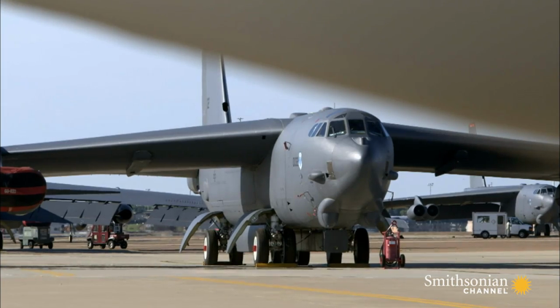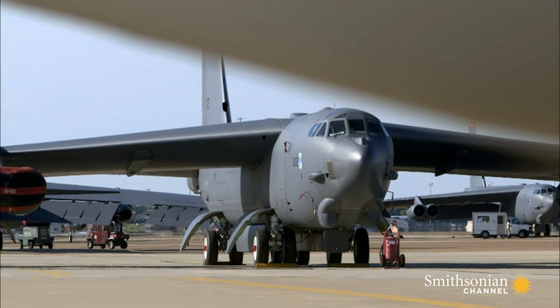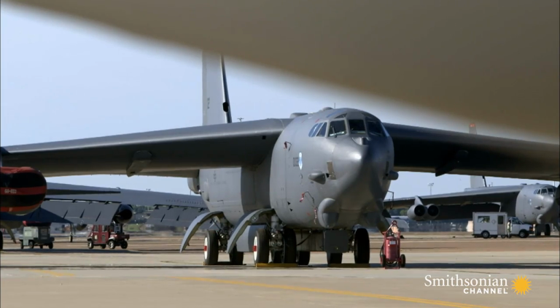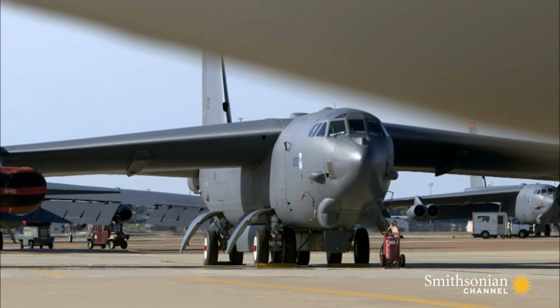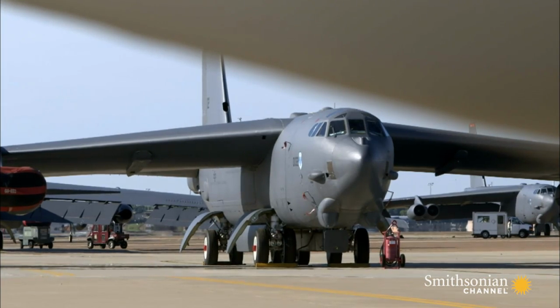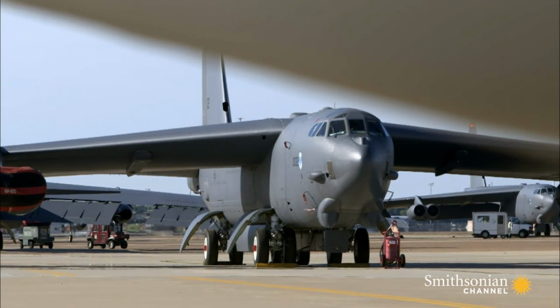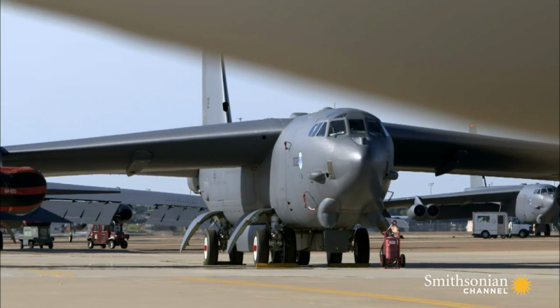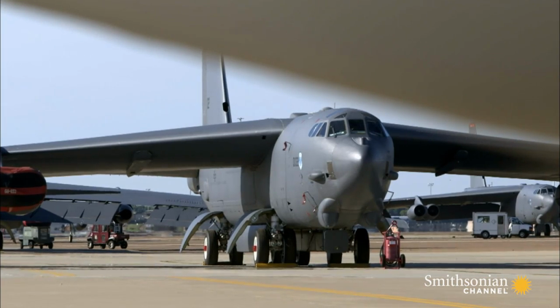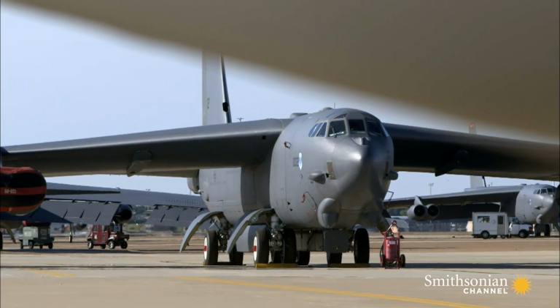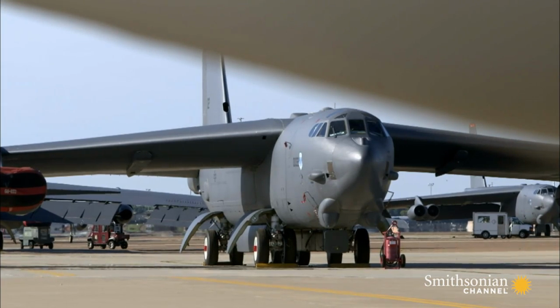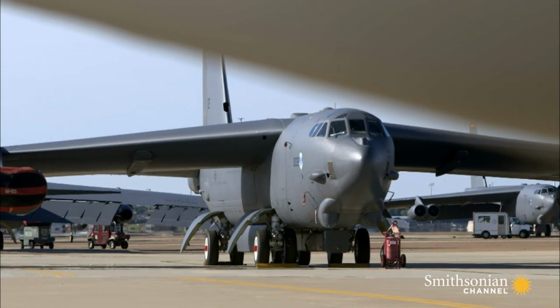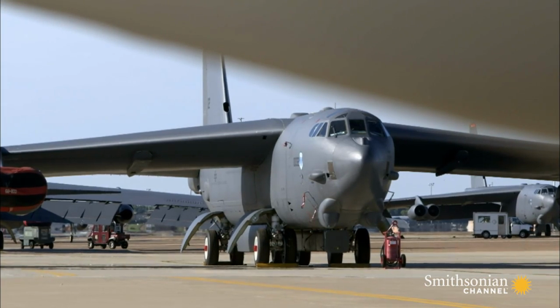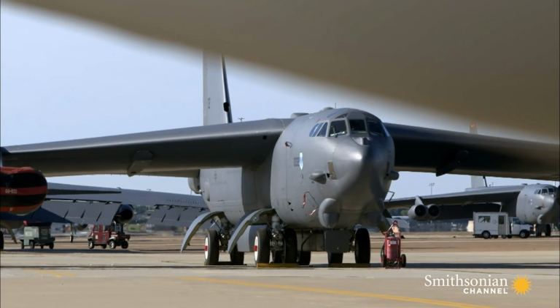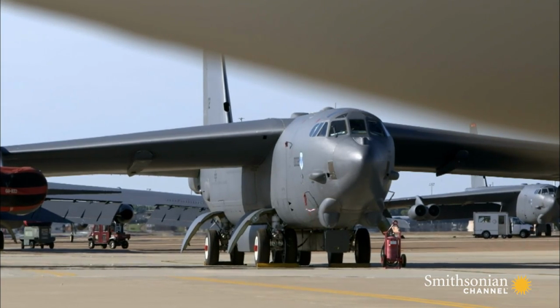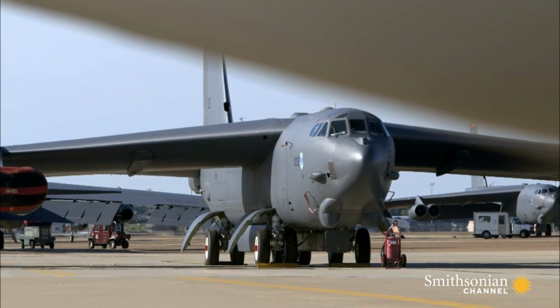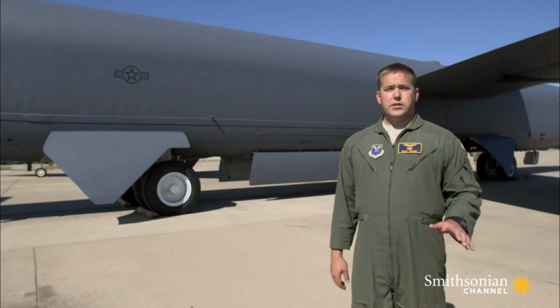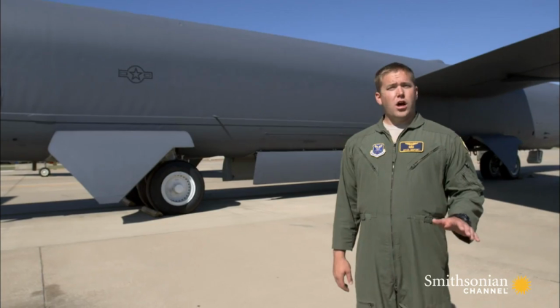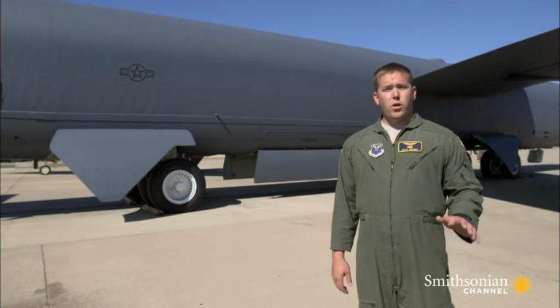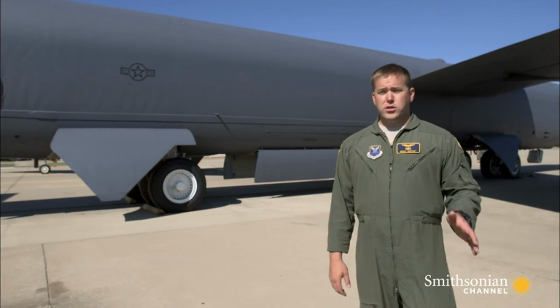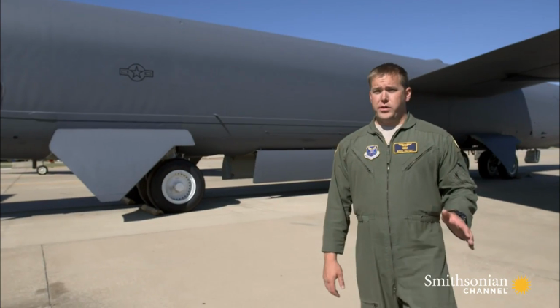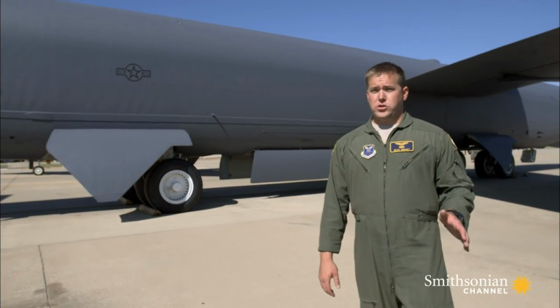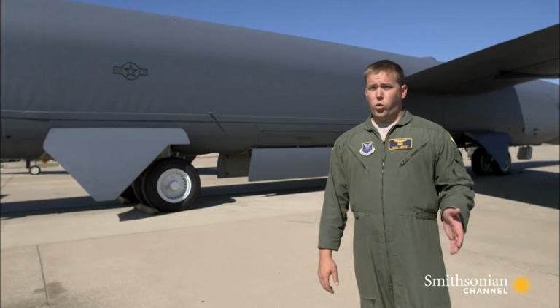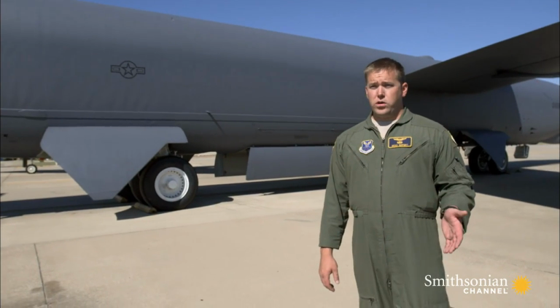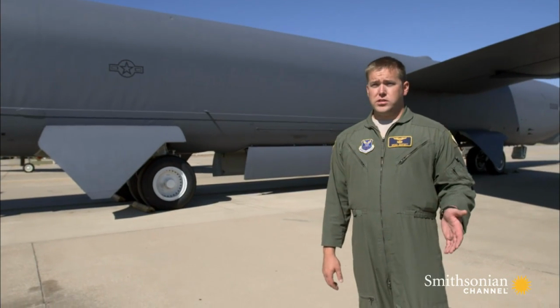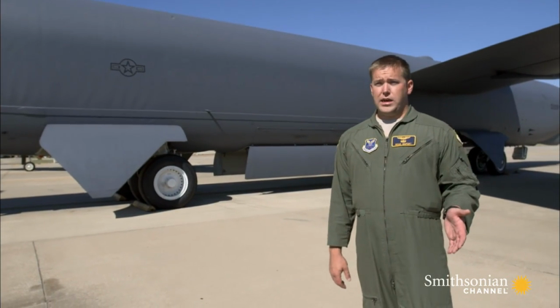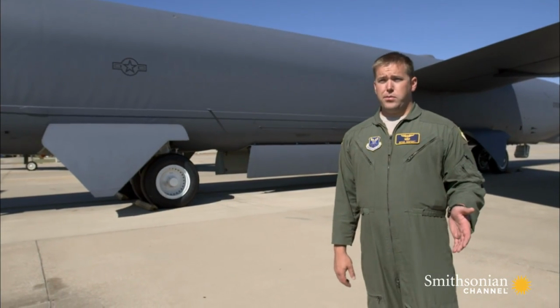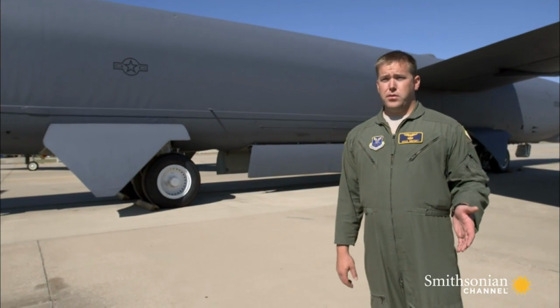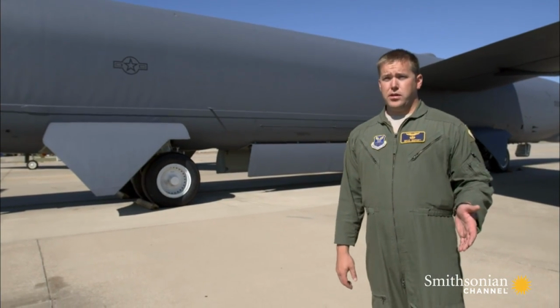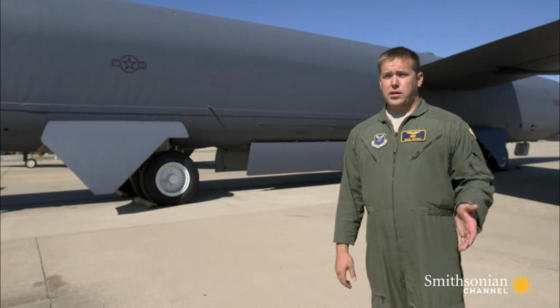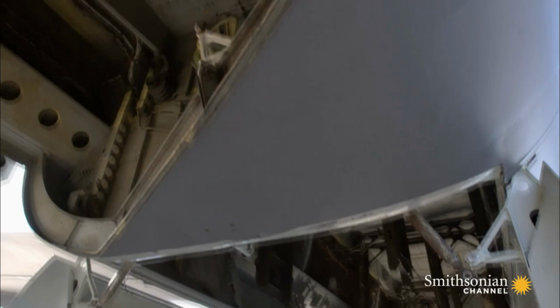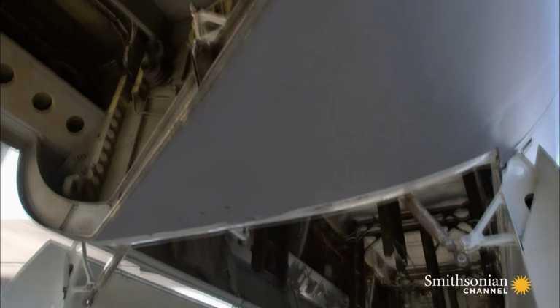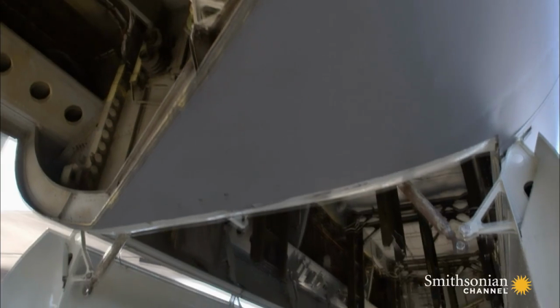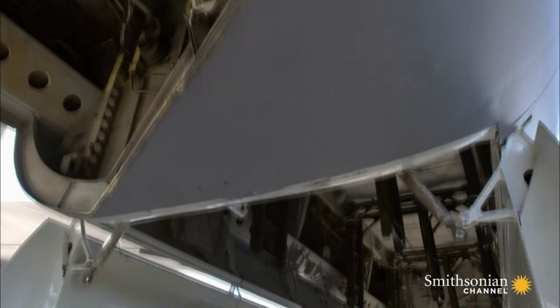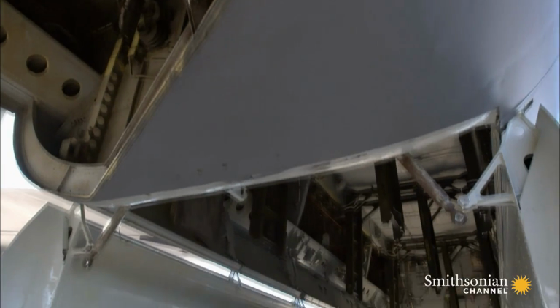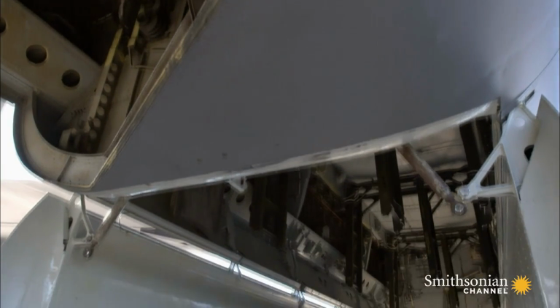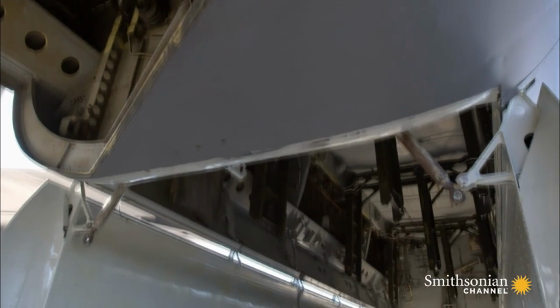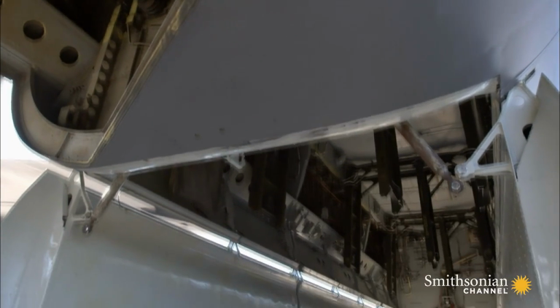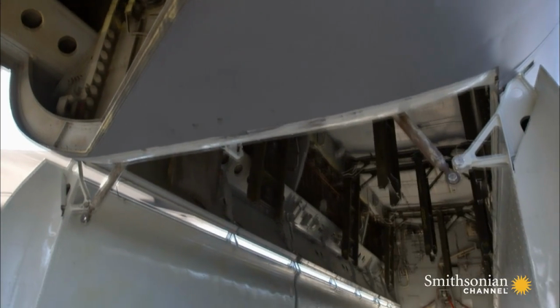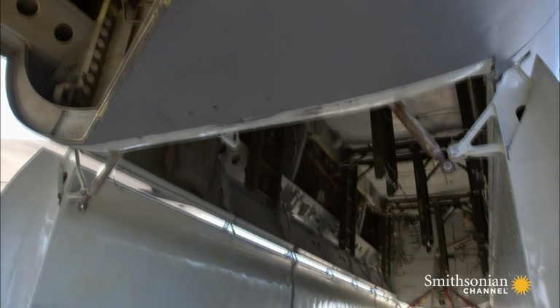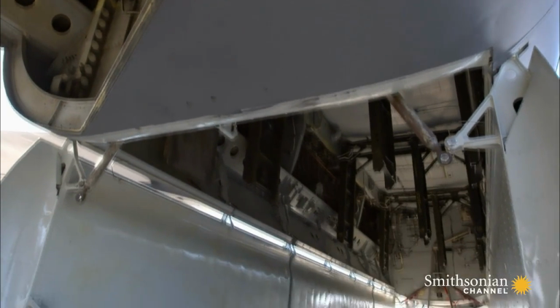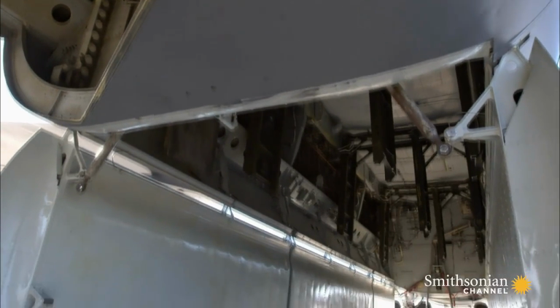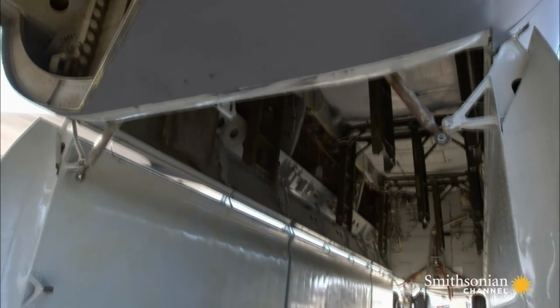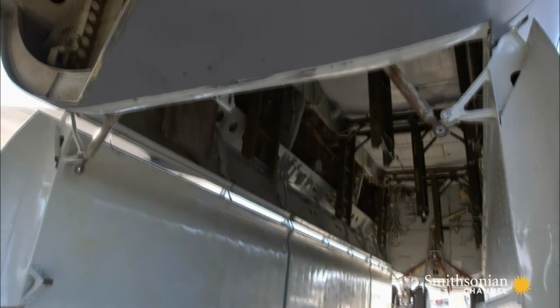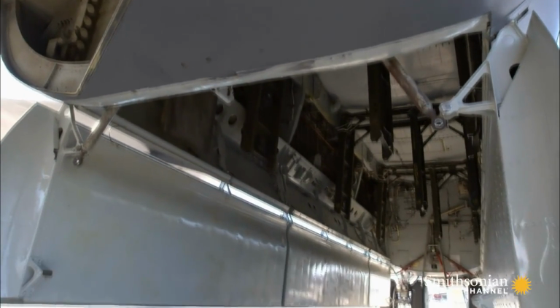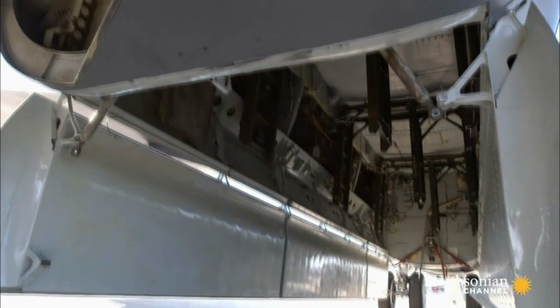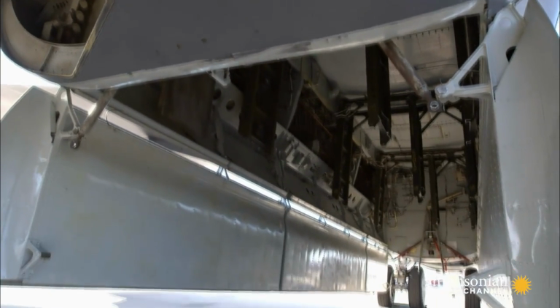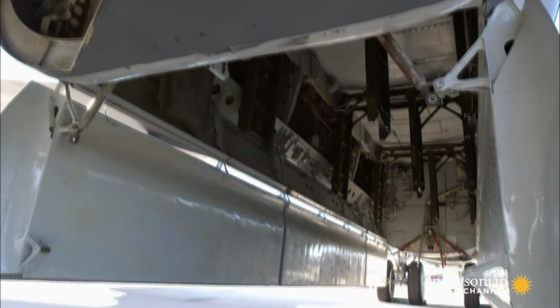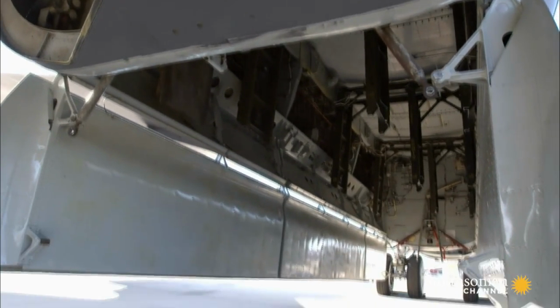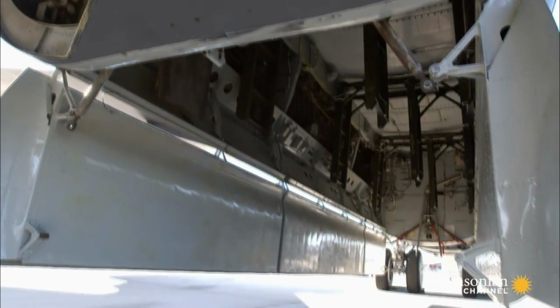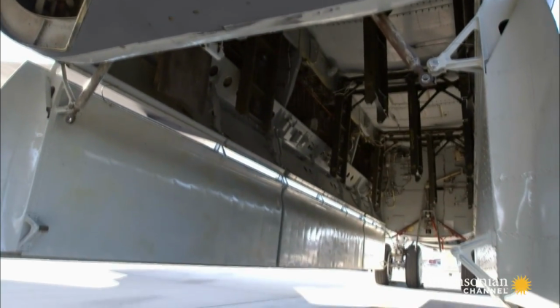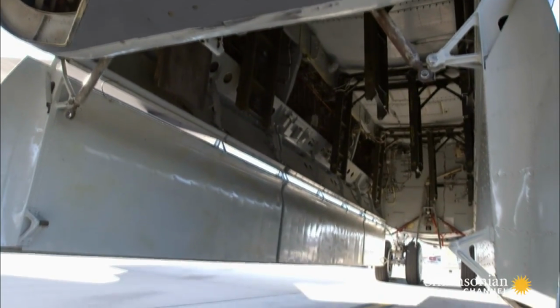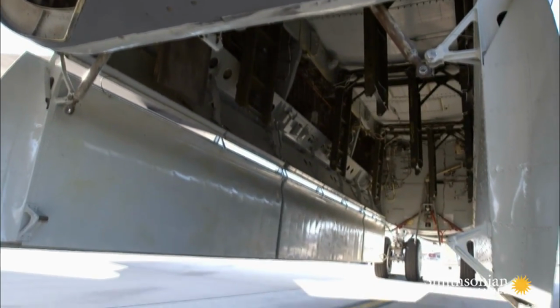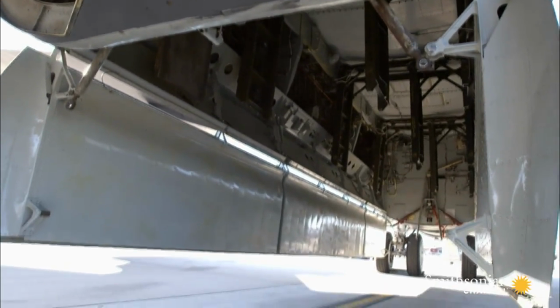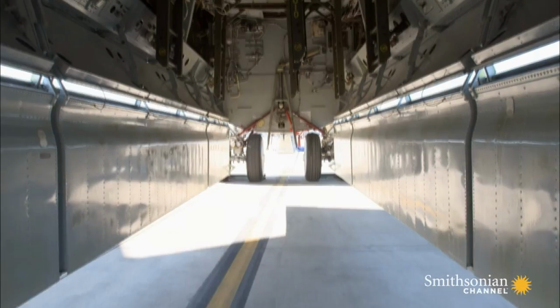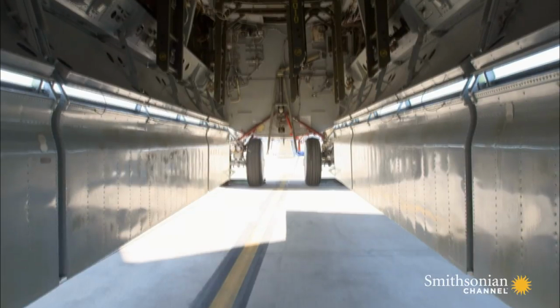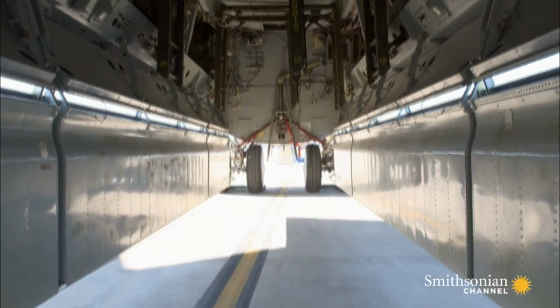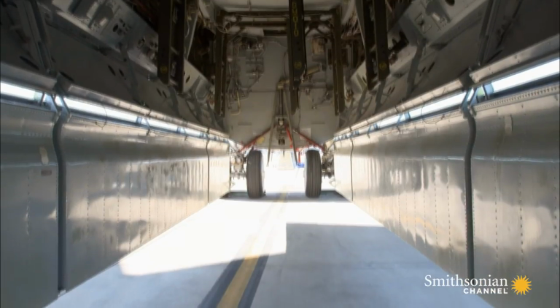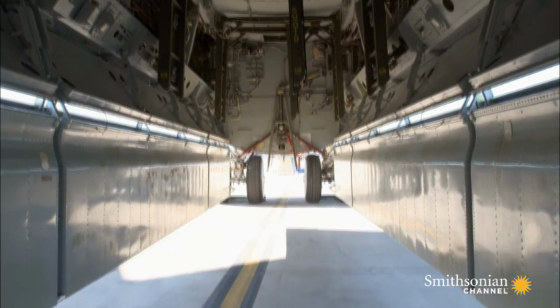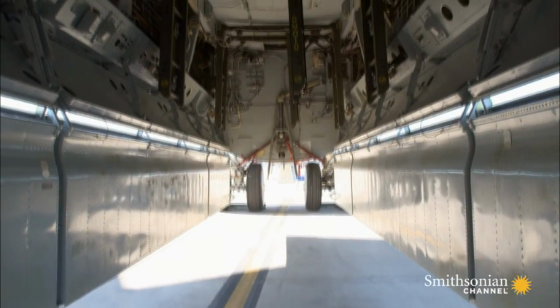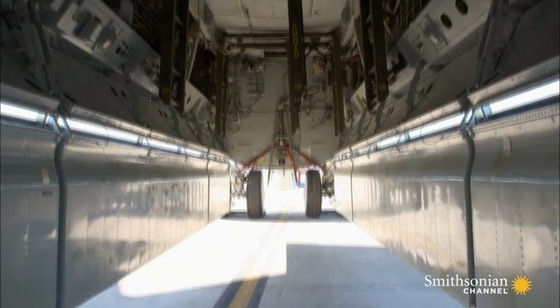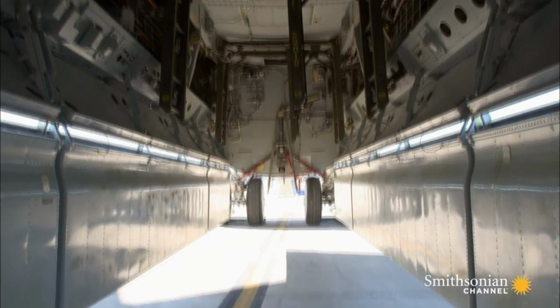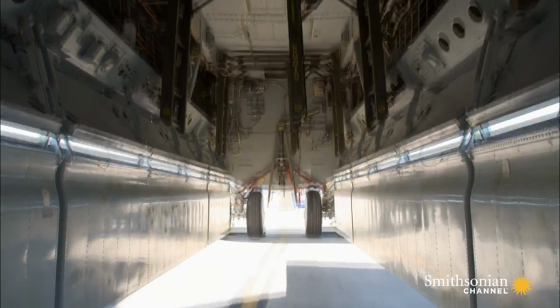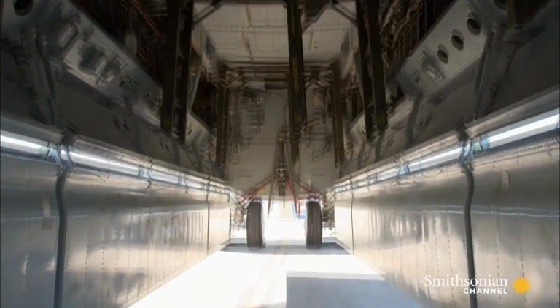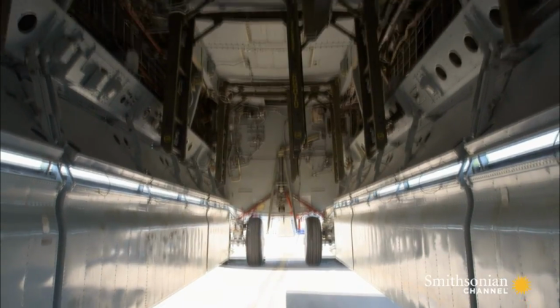The B-52's greatest strength has always been its ordnance capability. It's been designed to carry really any type of weapon in the Air Force inventory.